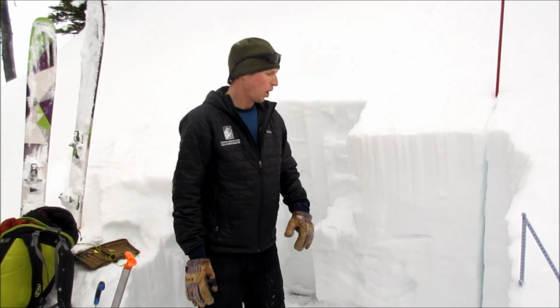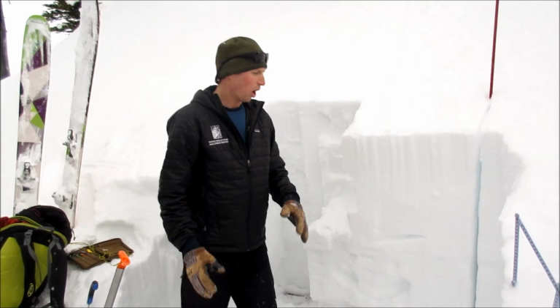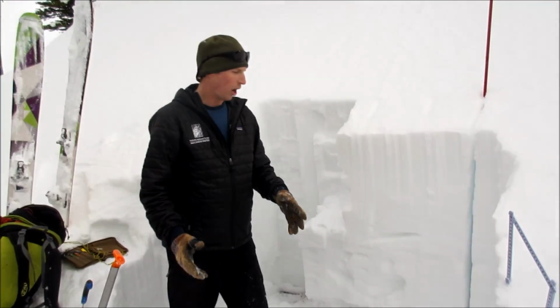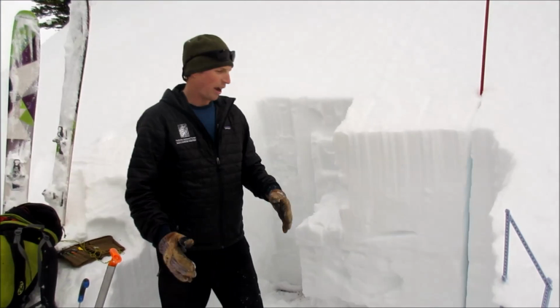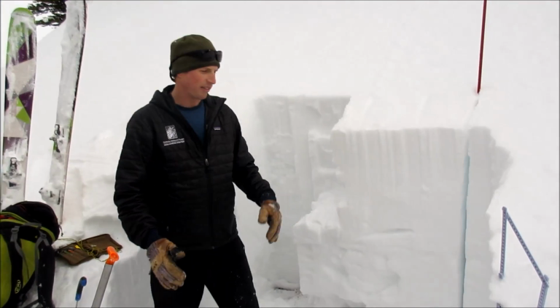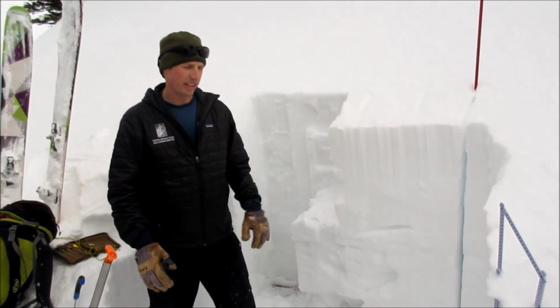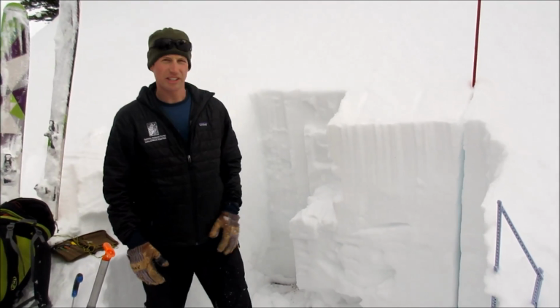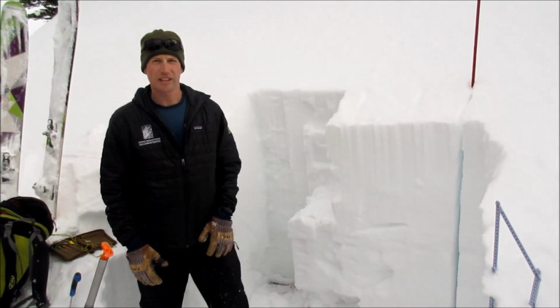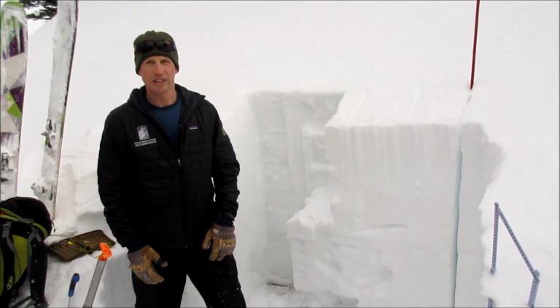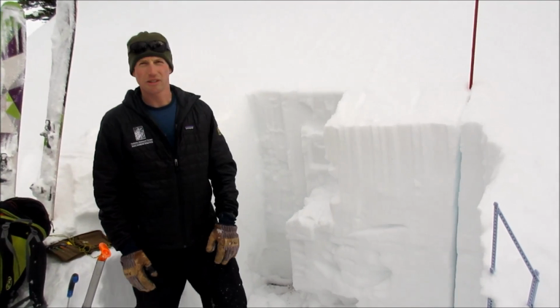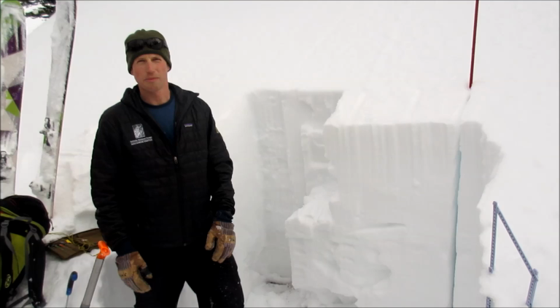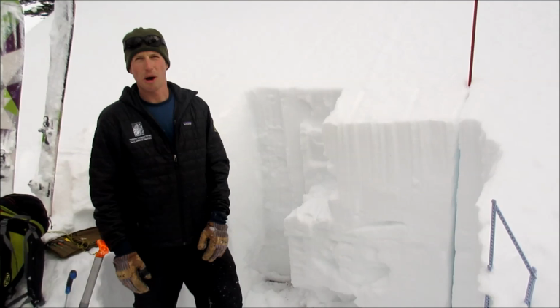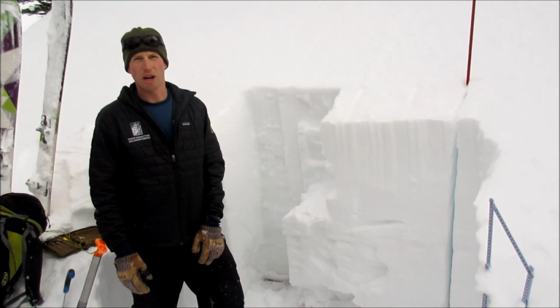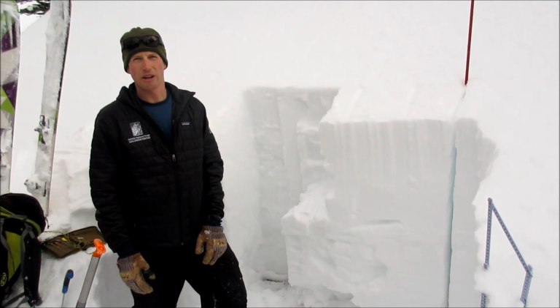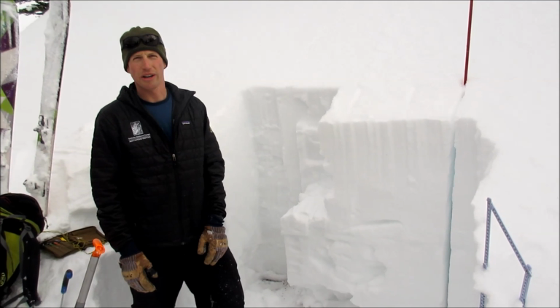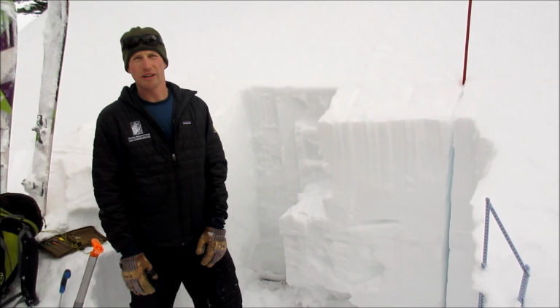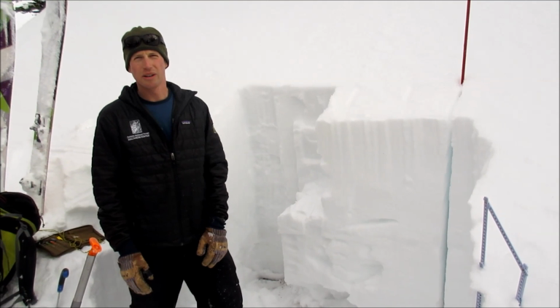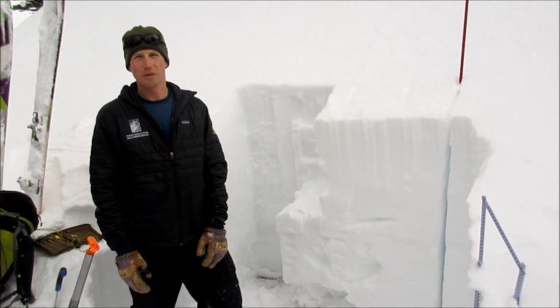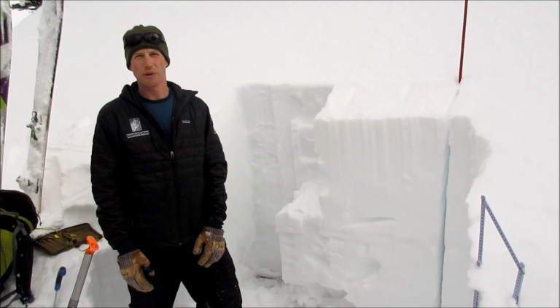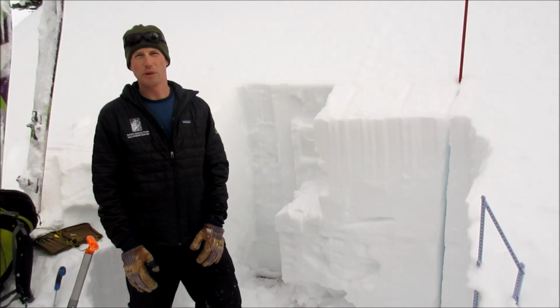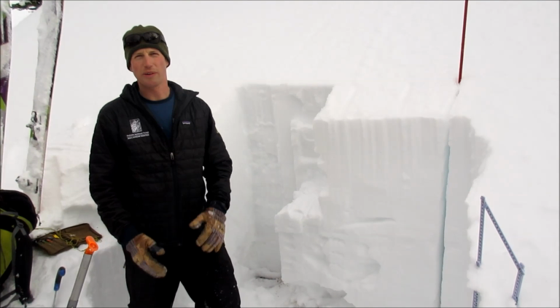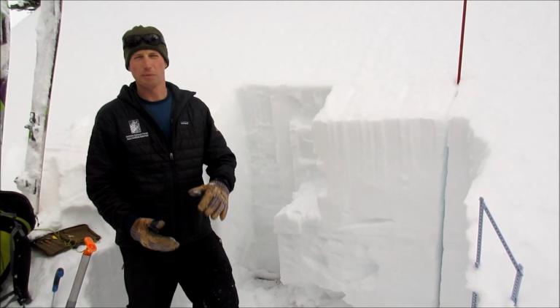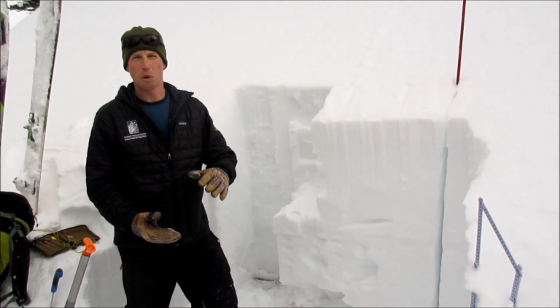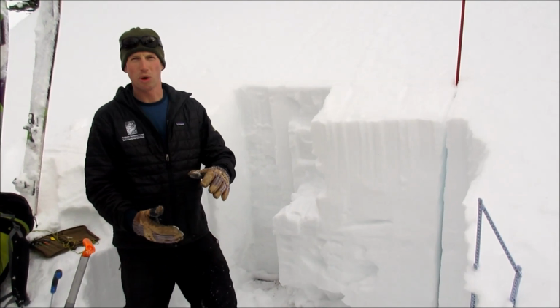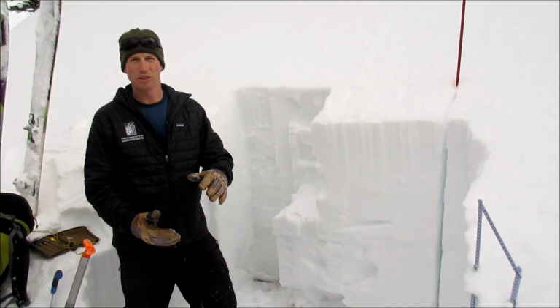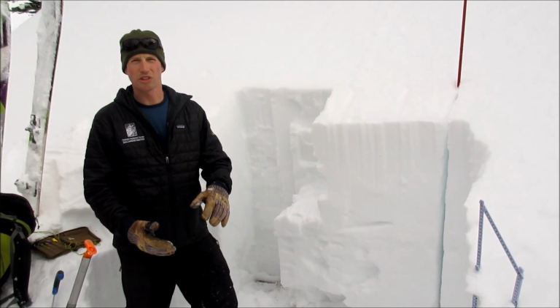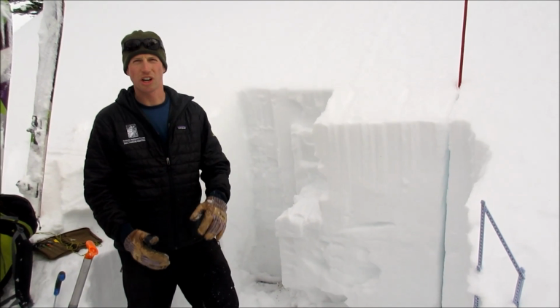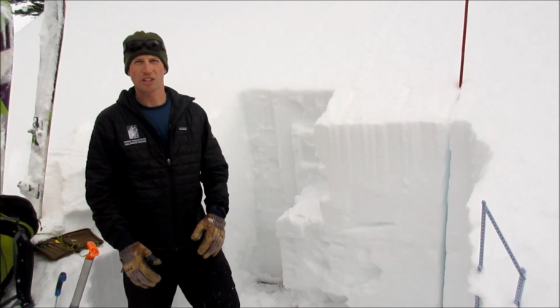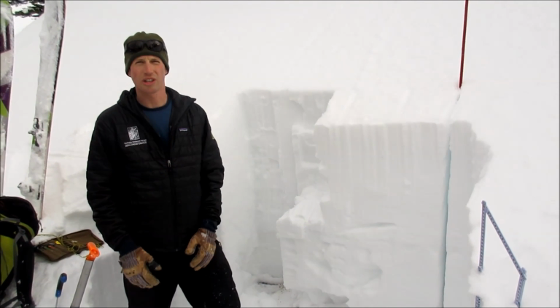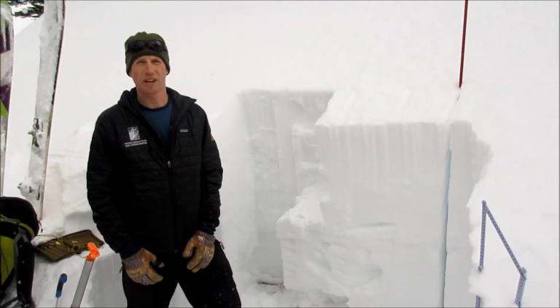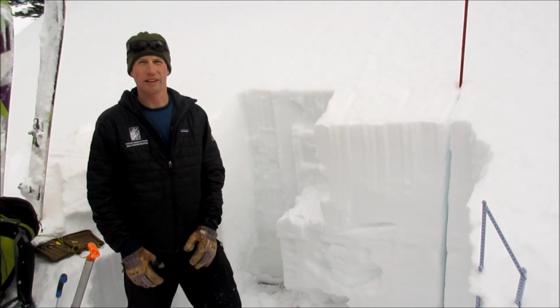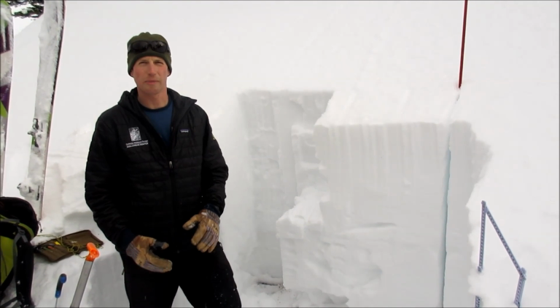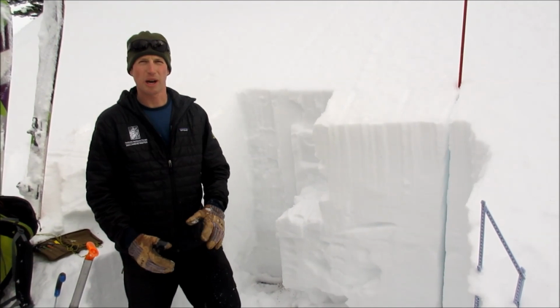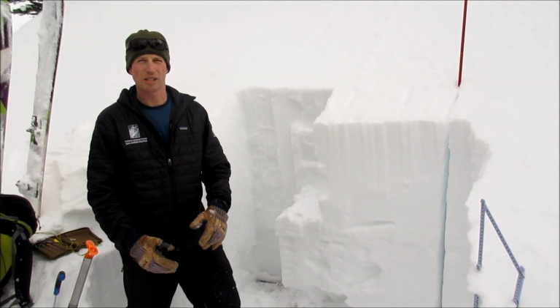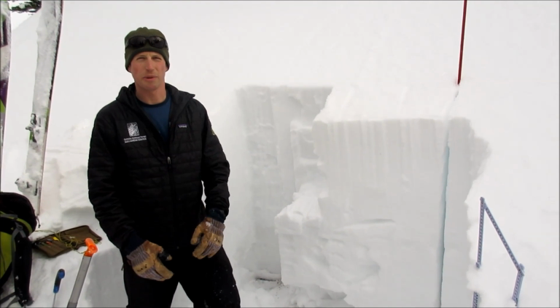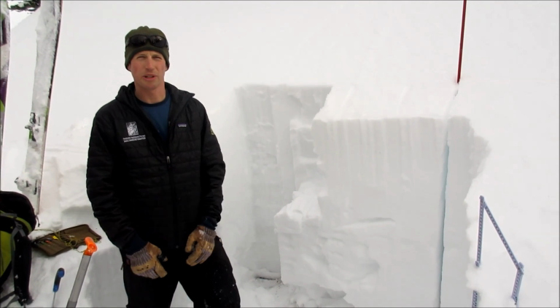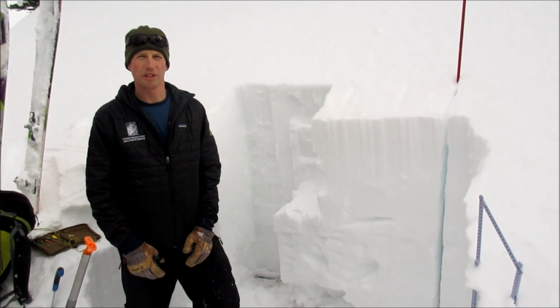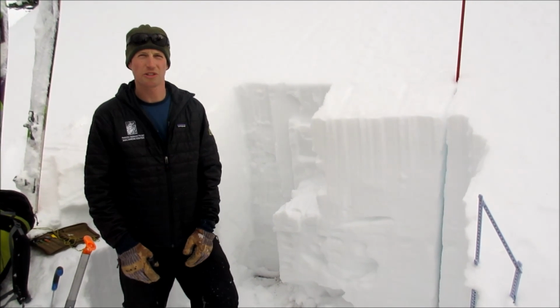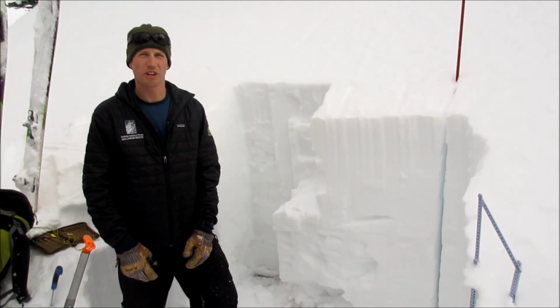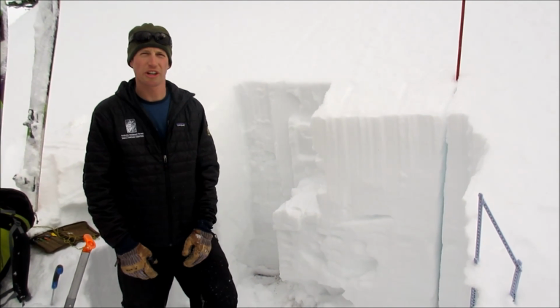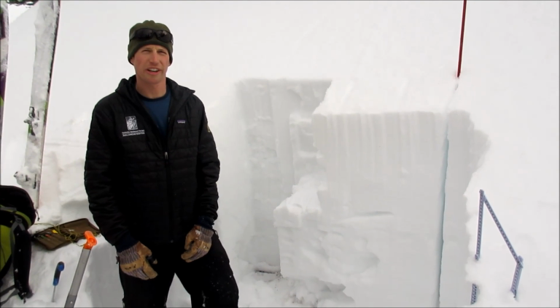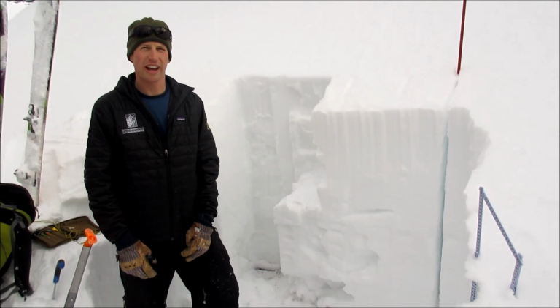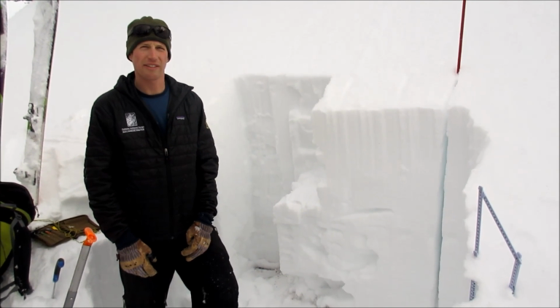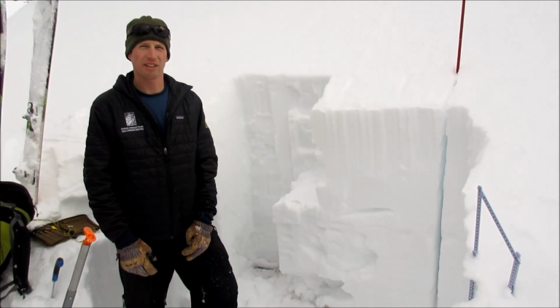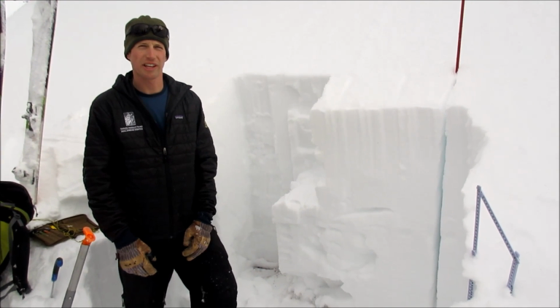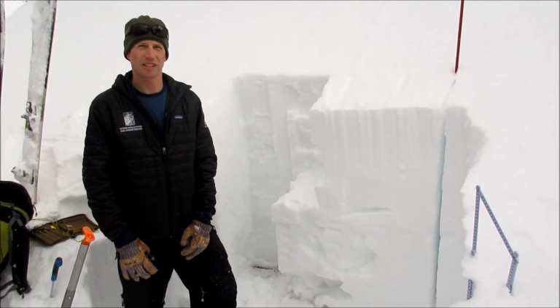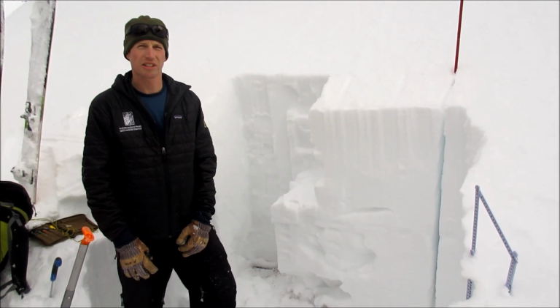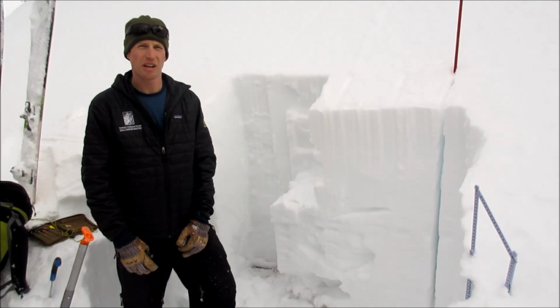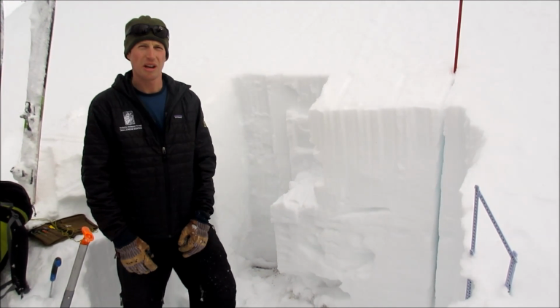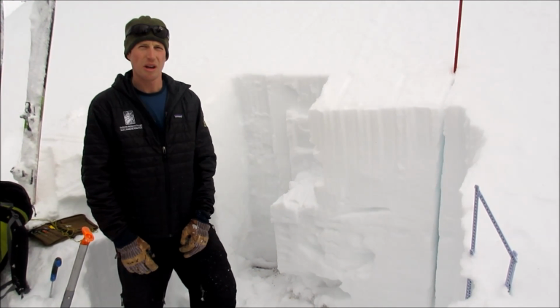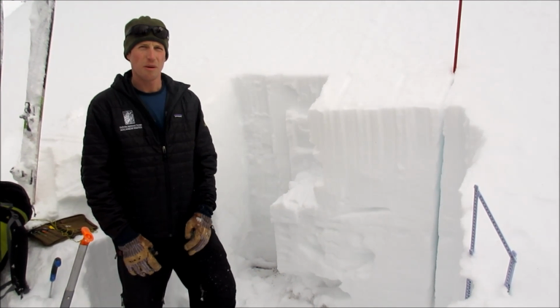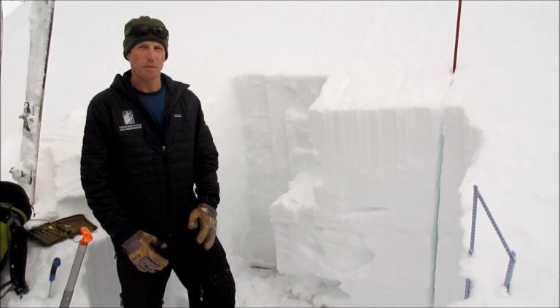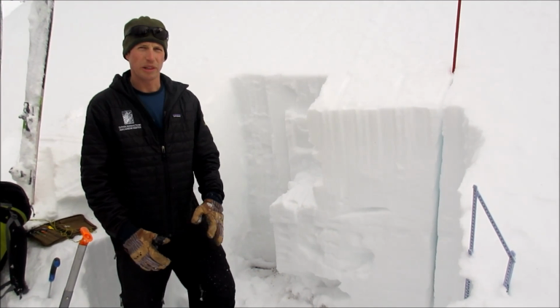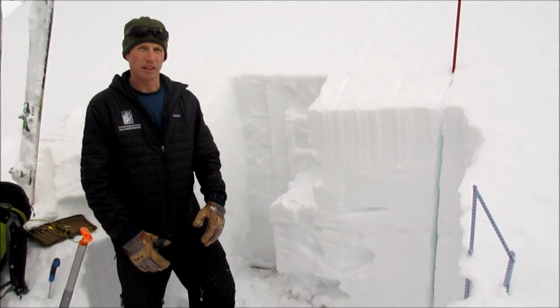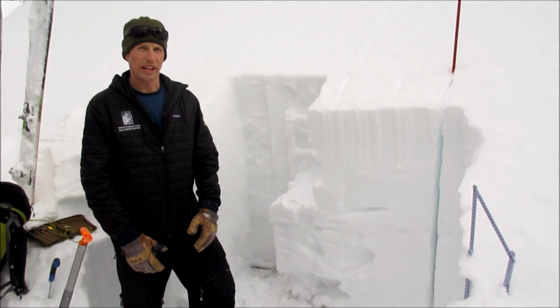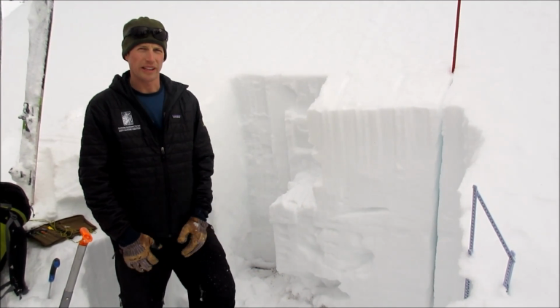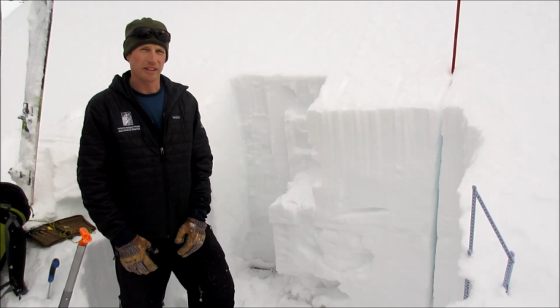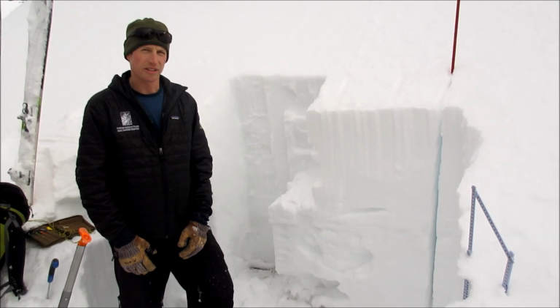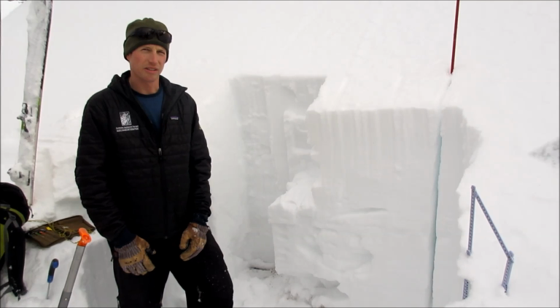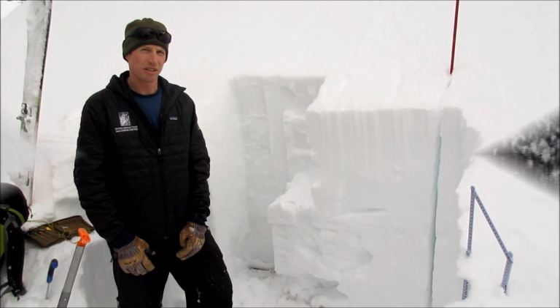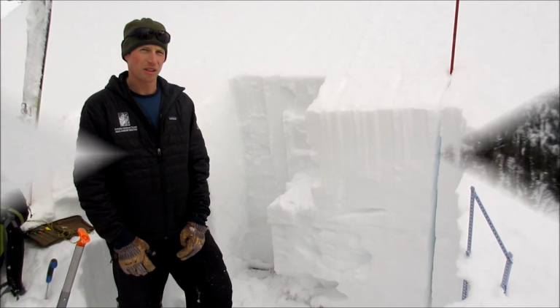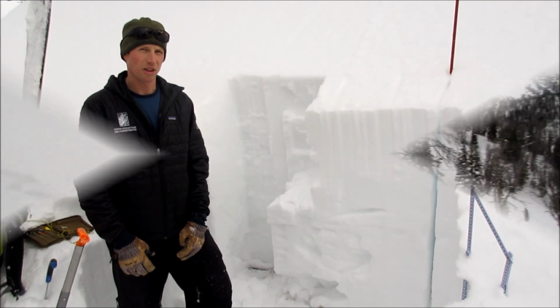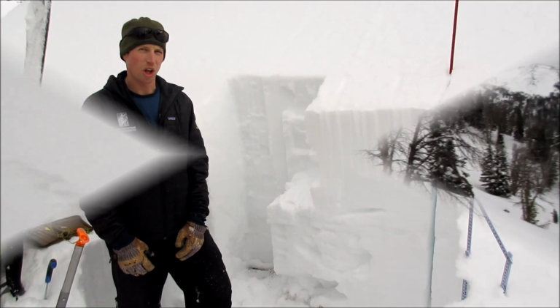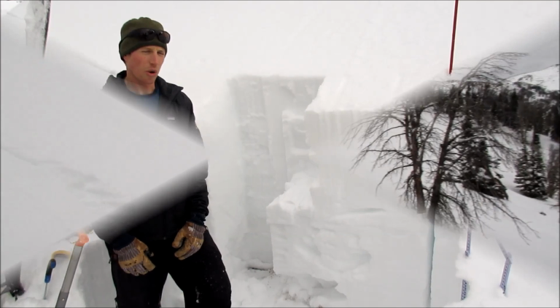Our avalanche danger is moderate. We do have a poor structure and the possibility of triggering an avalanche, but the likelihood is low.